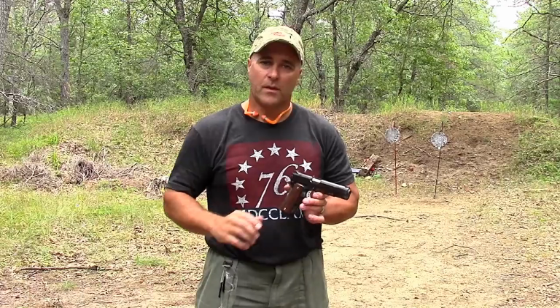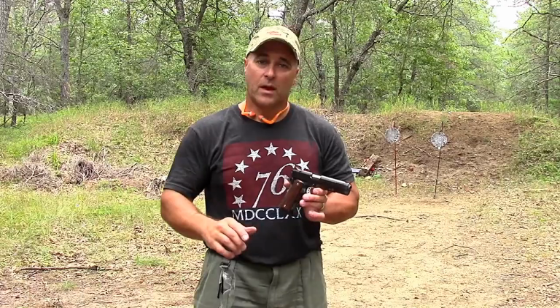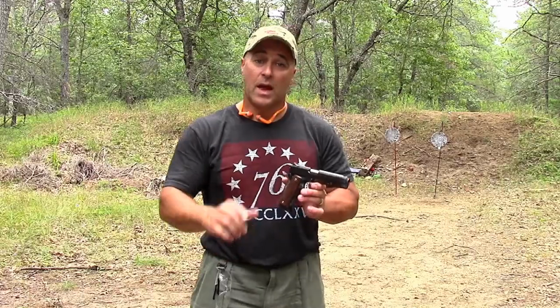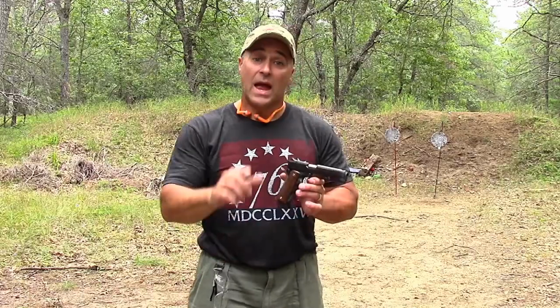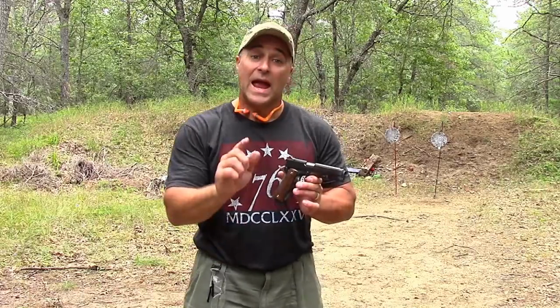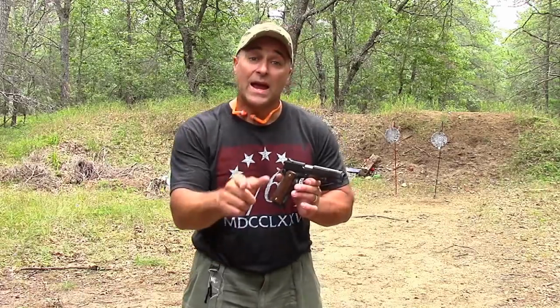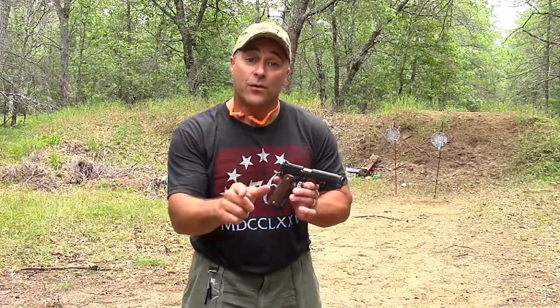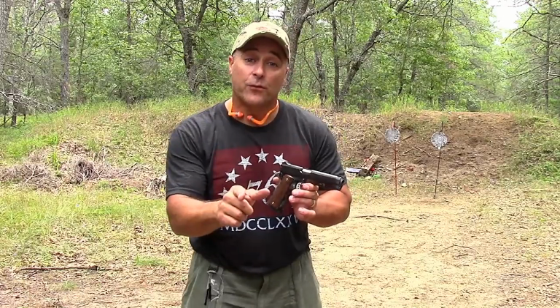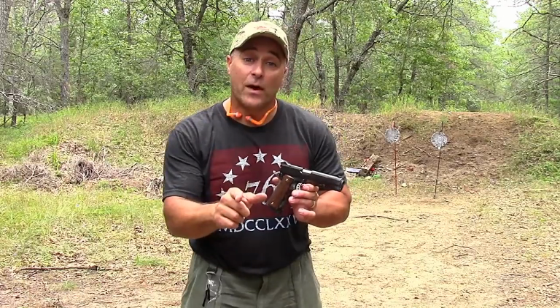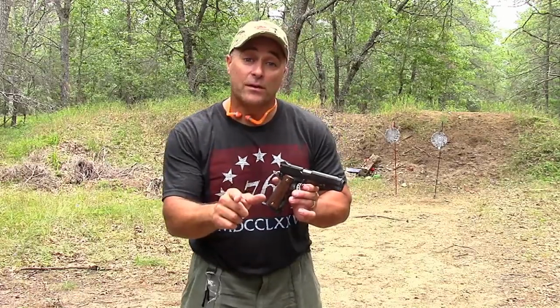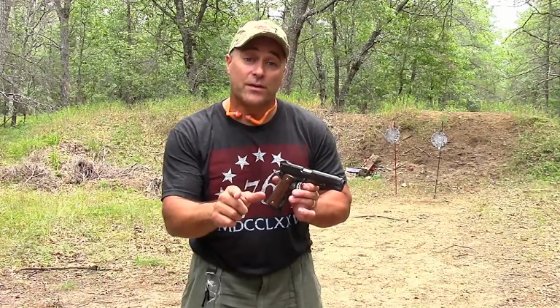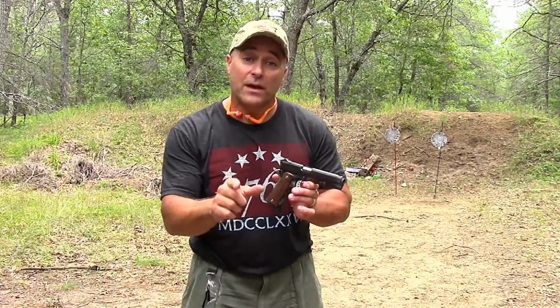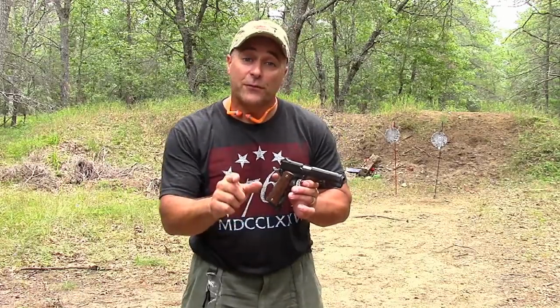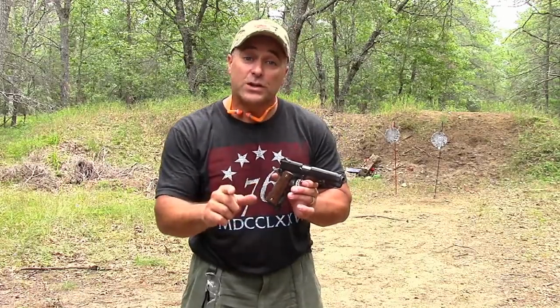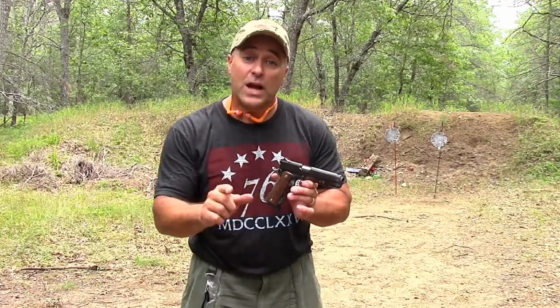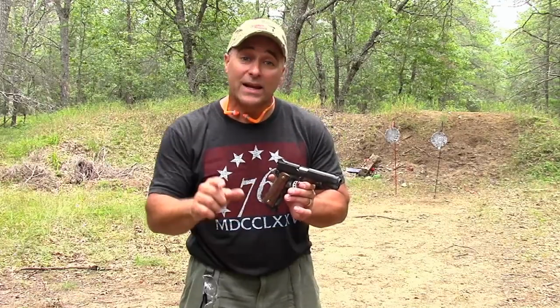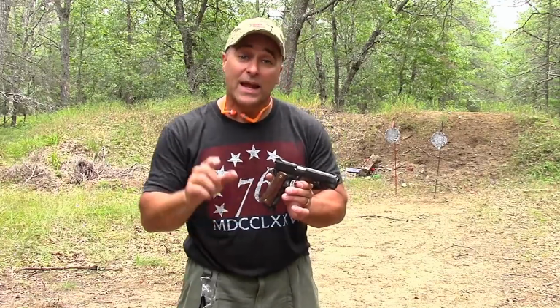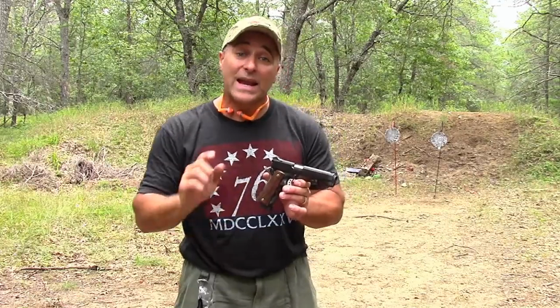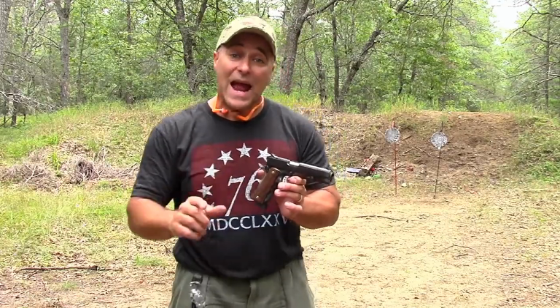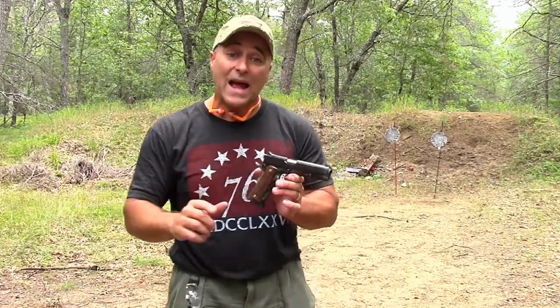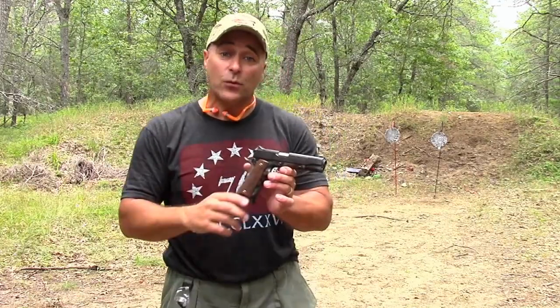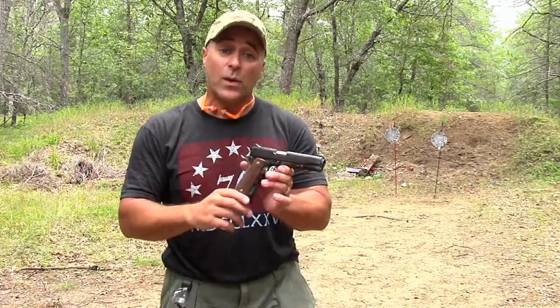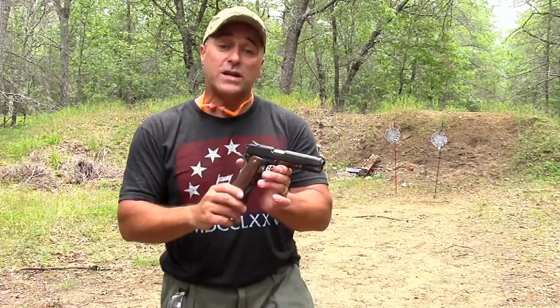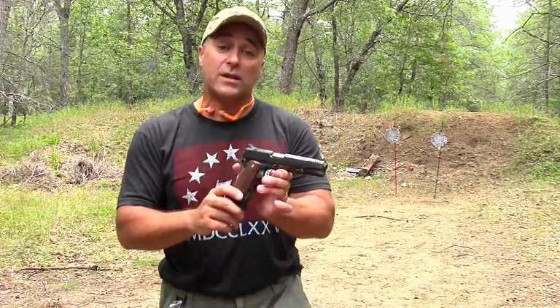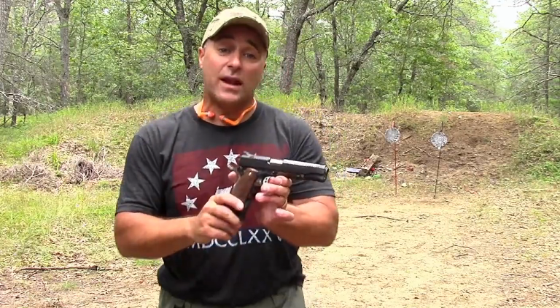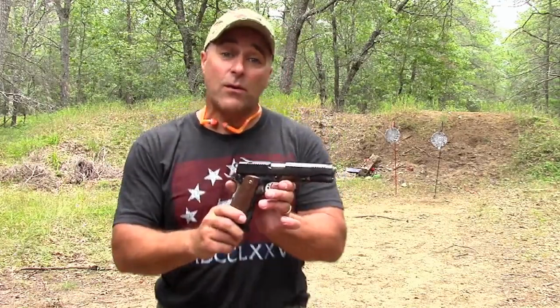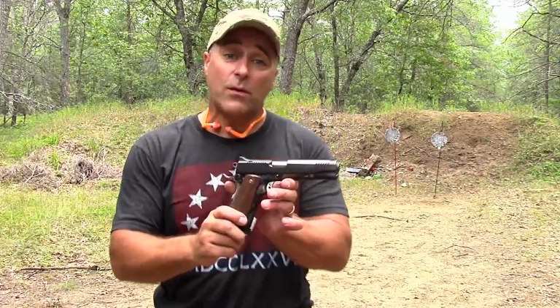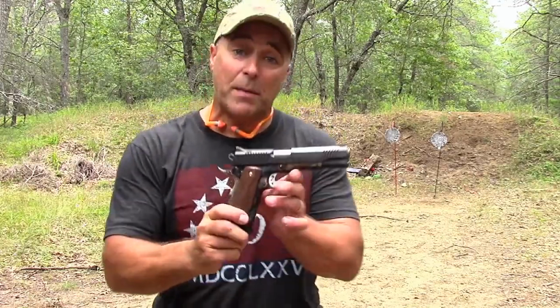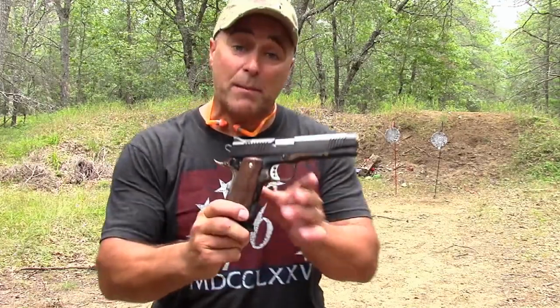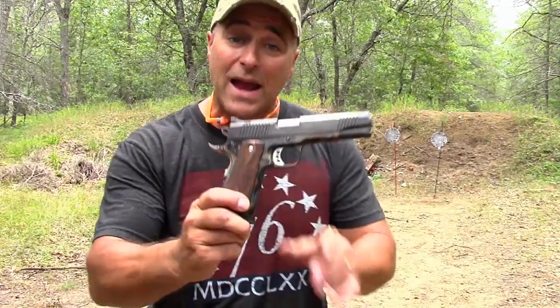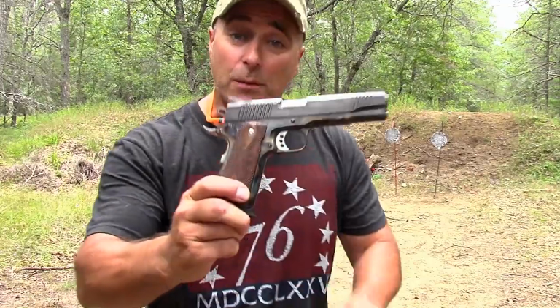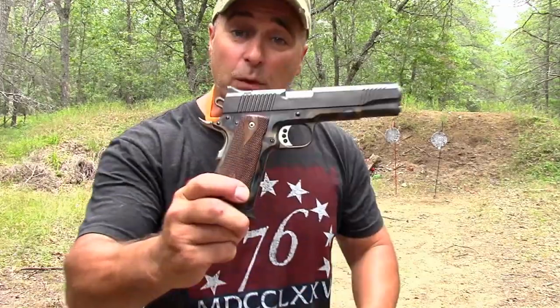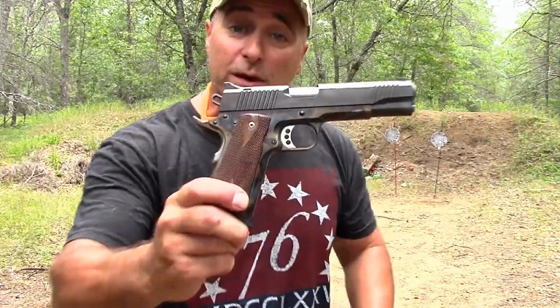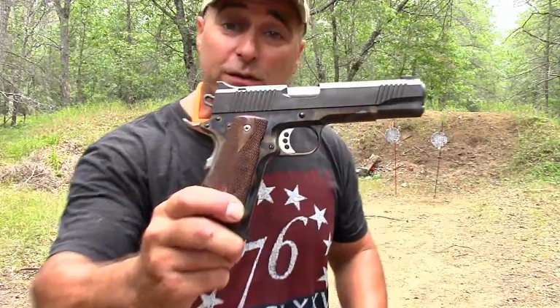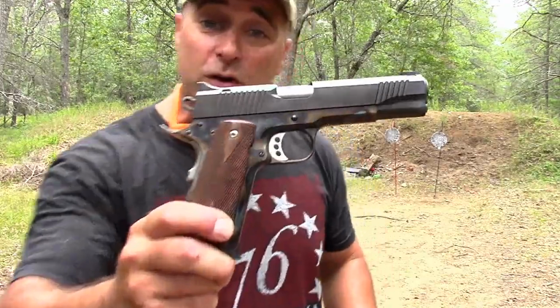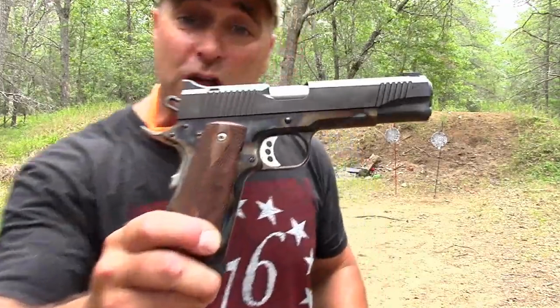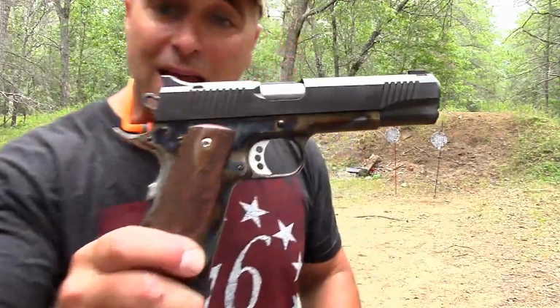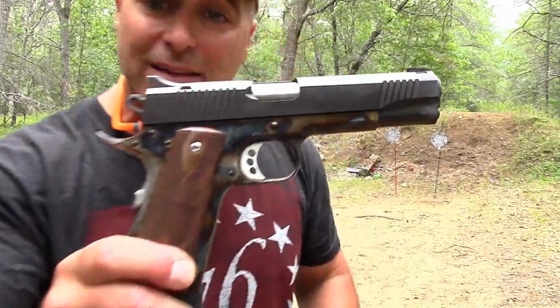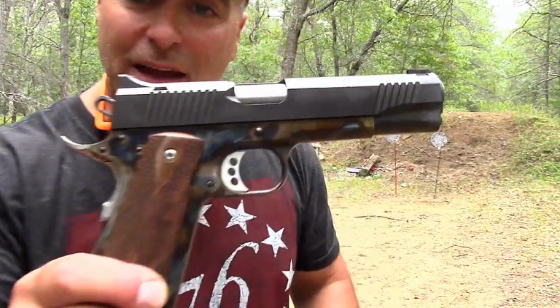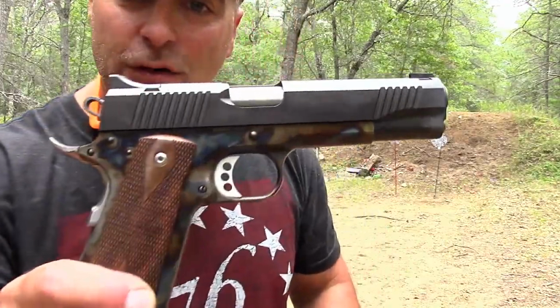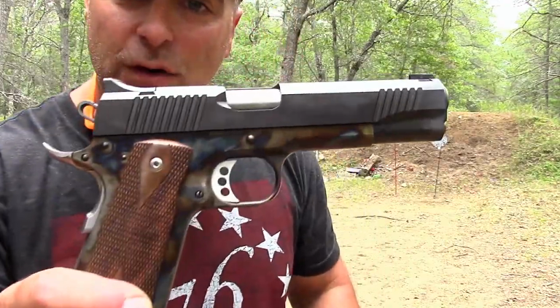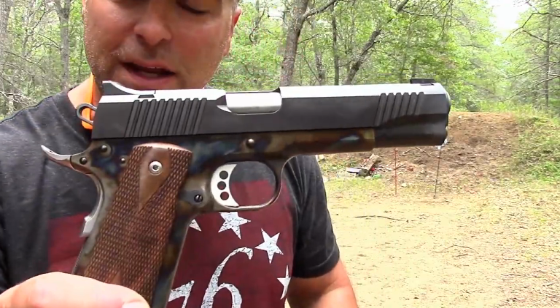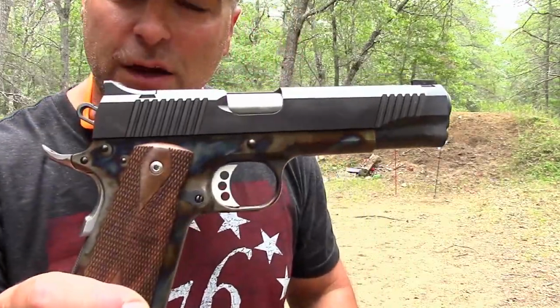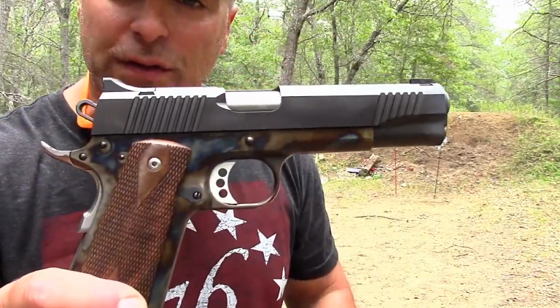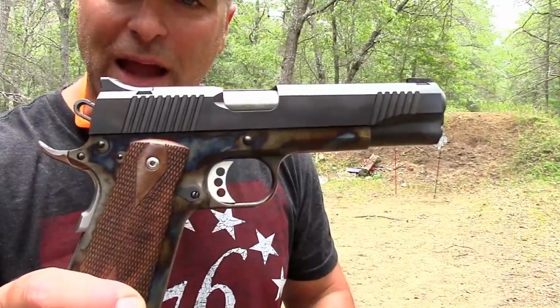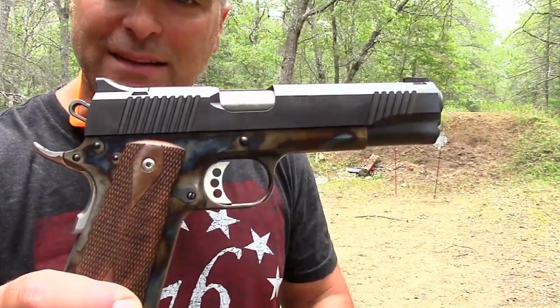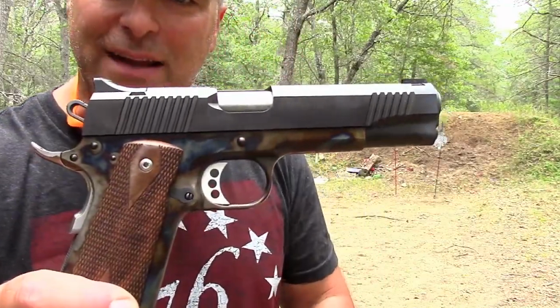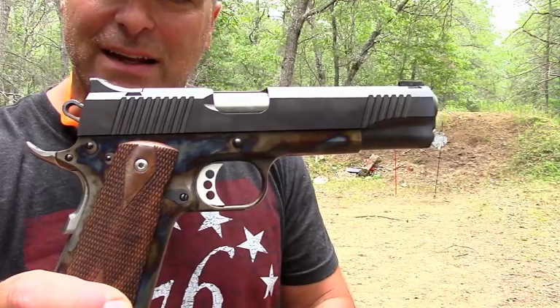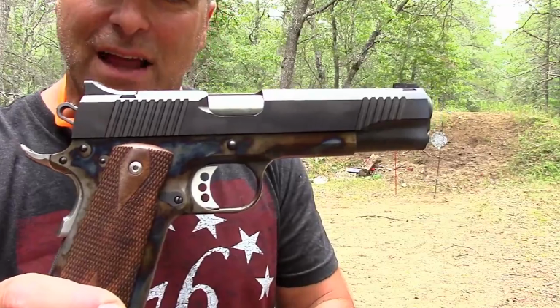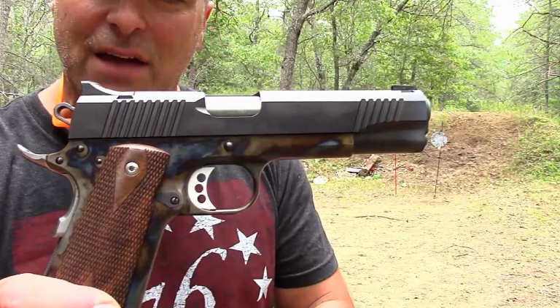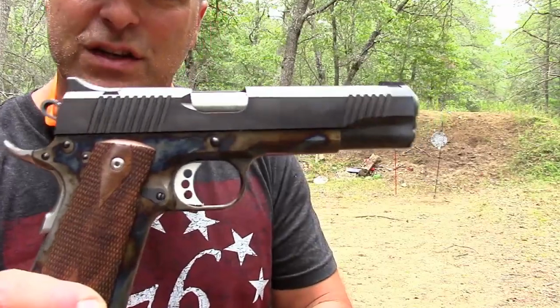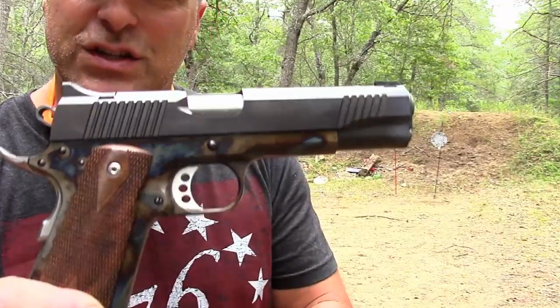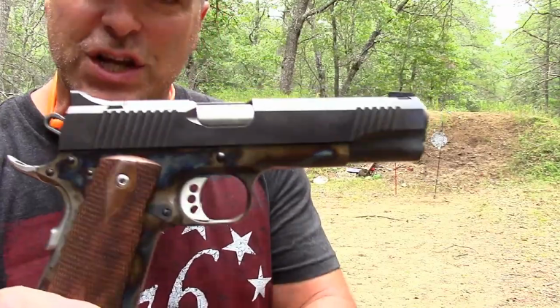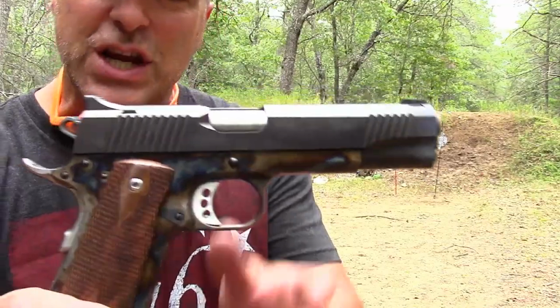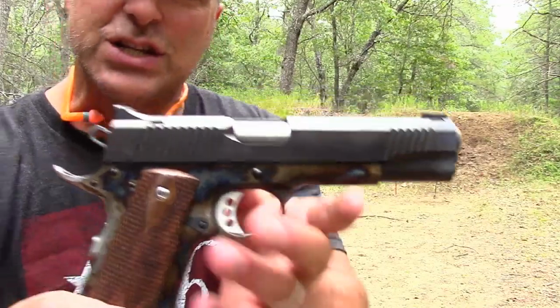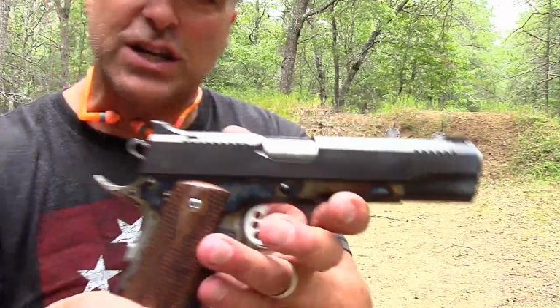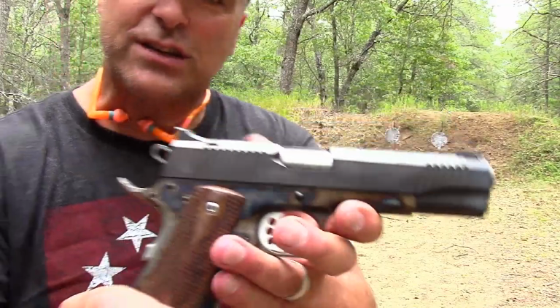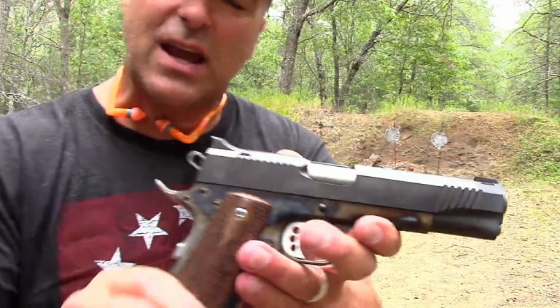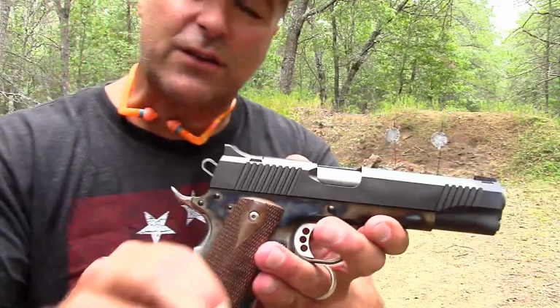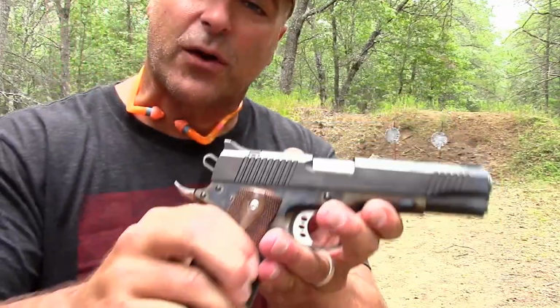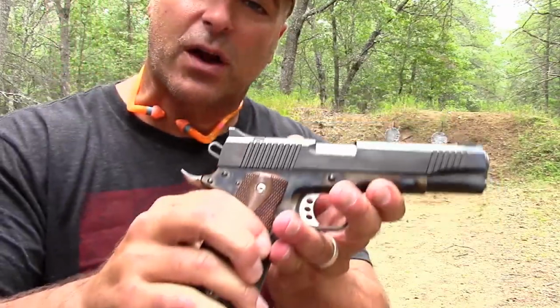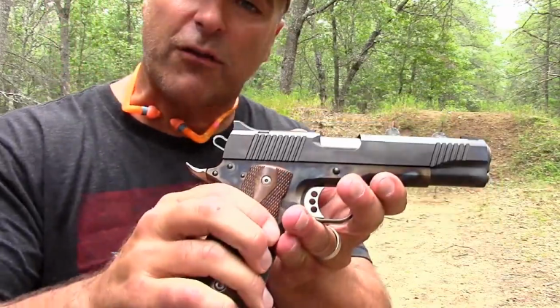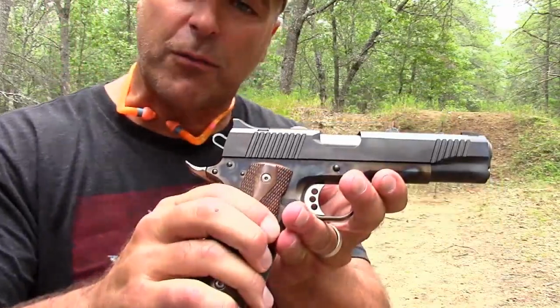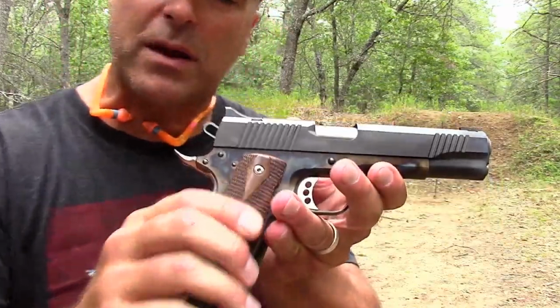Hey there friends, thanks for checking in at the range today with my Magnum Research Desert Eagle 1911 G — G stands for government.